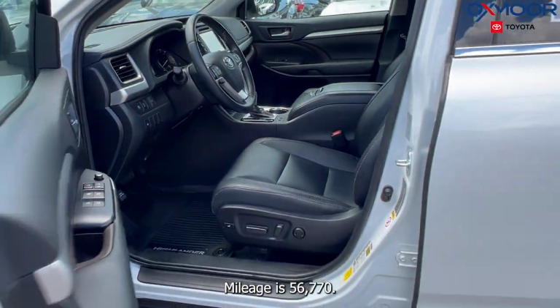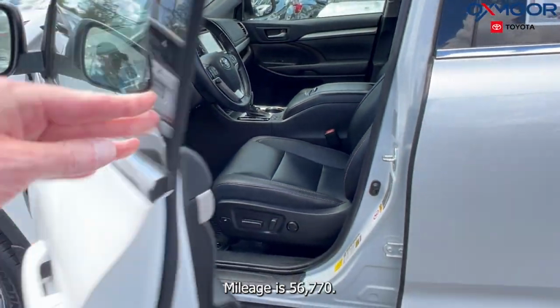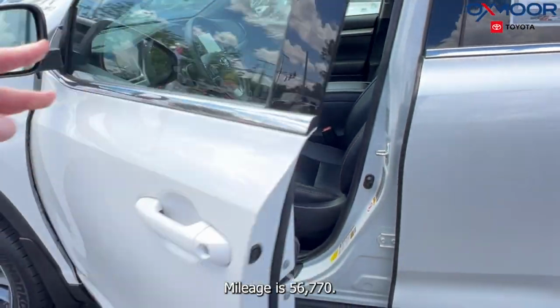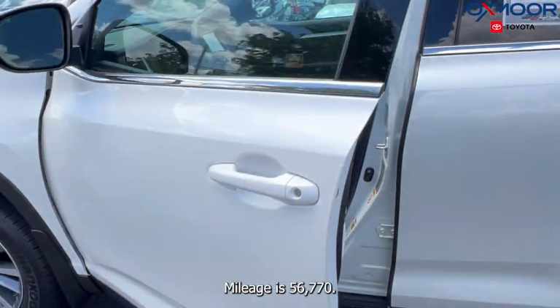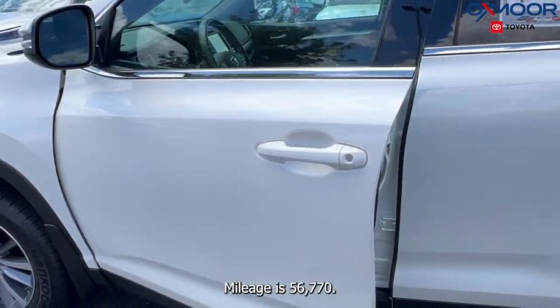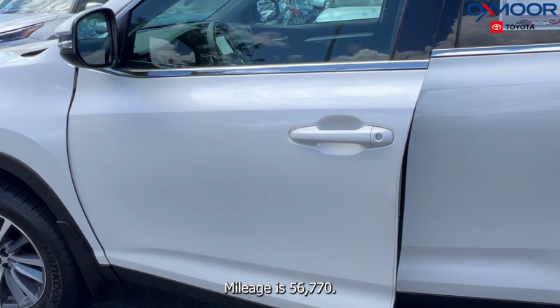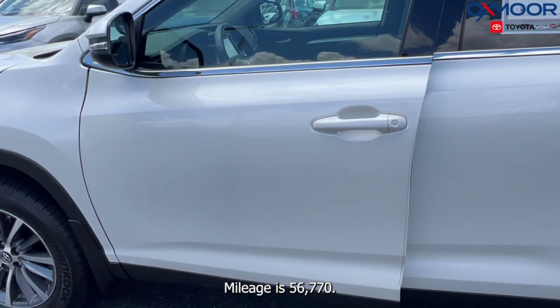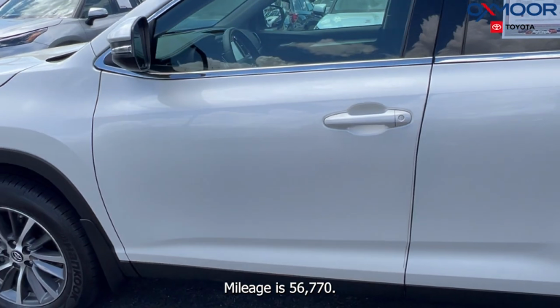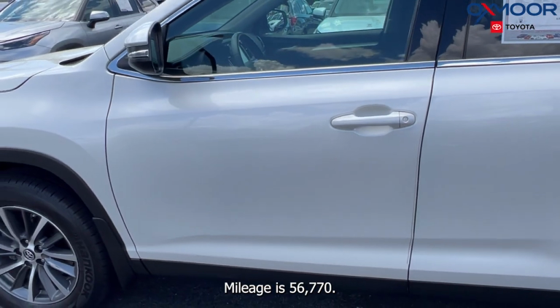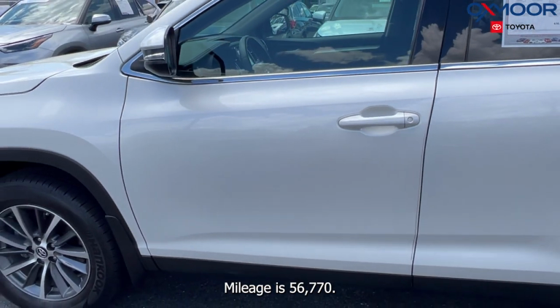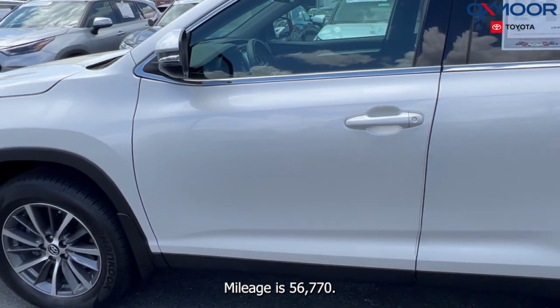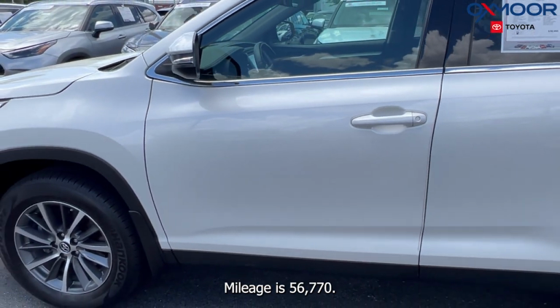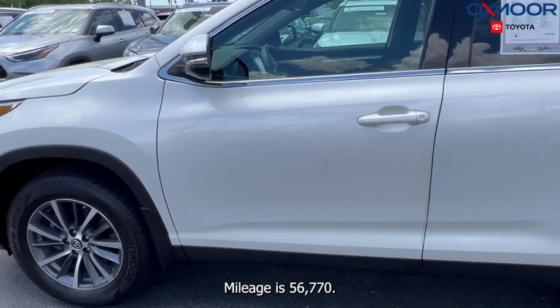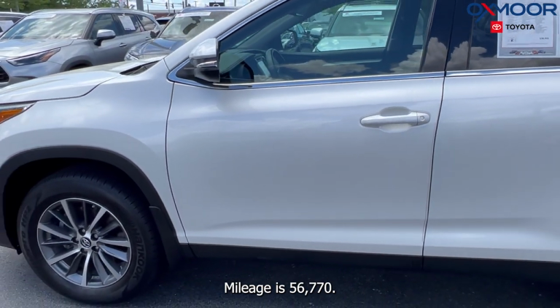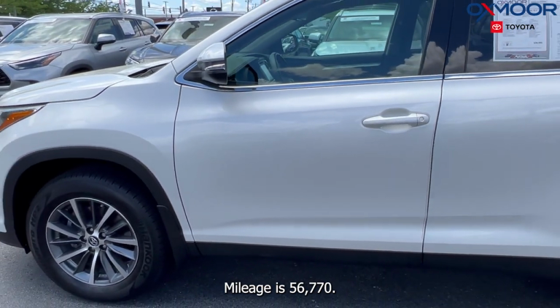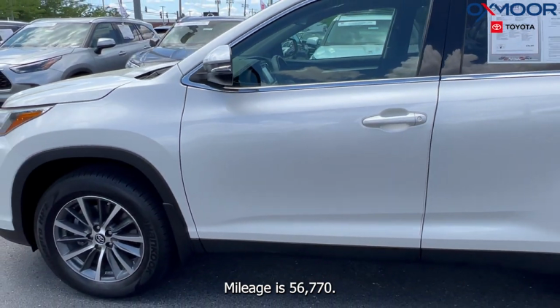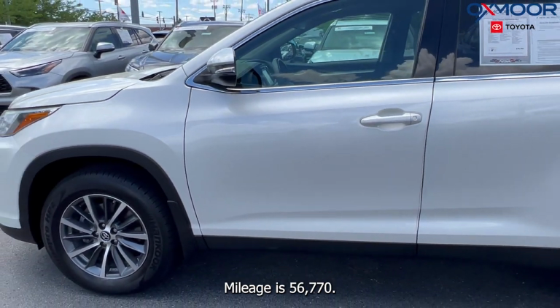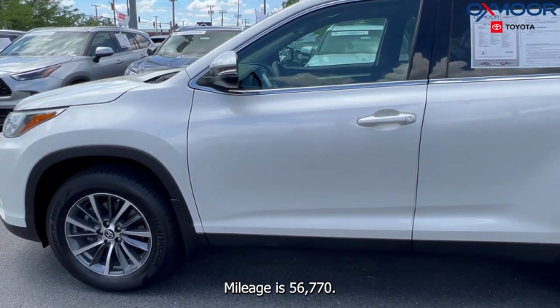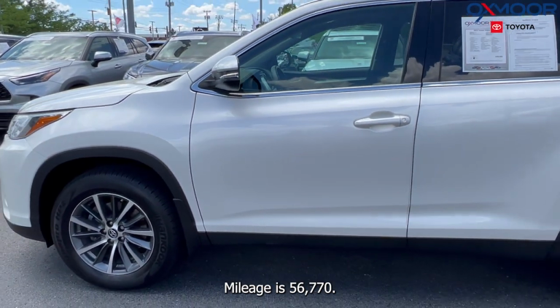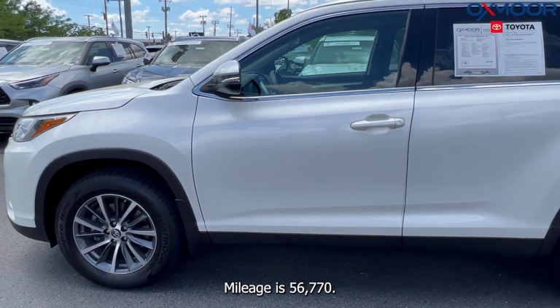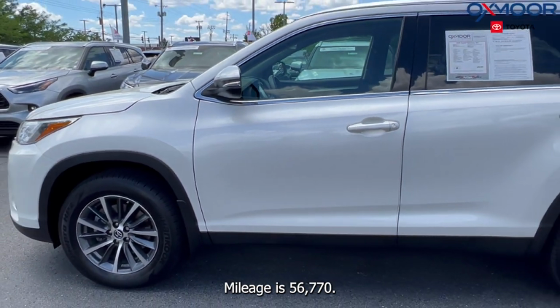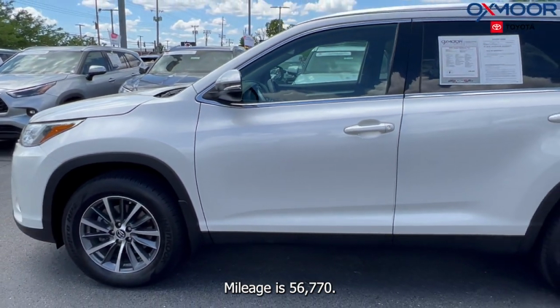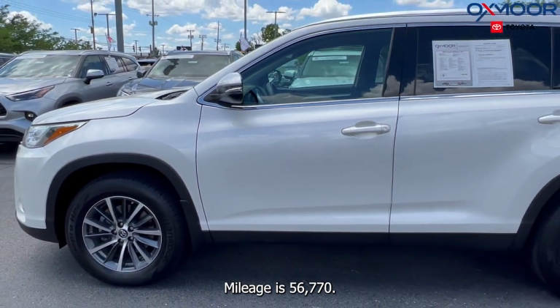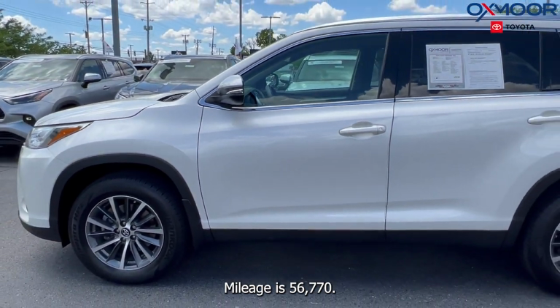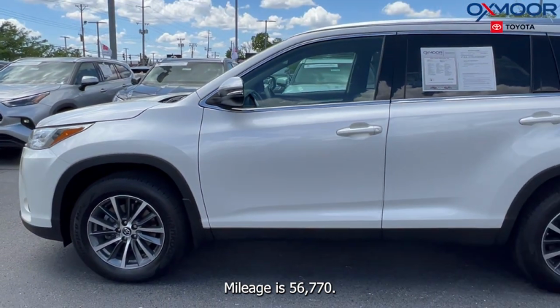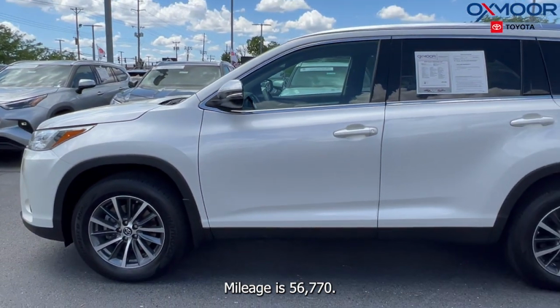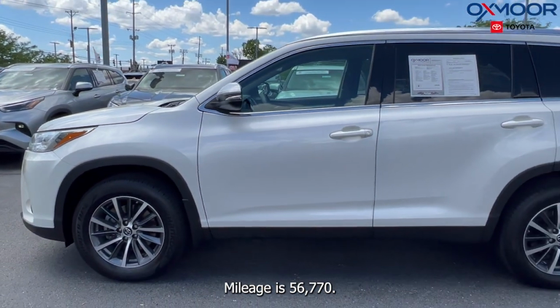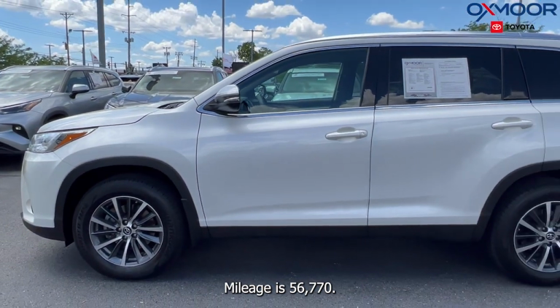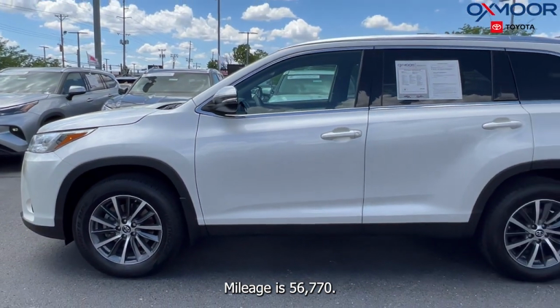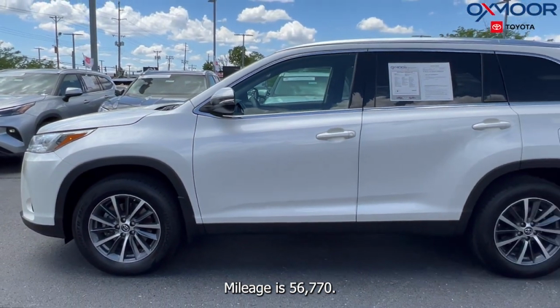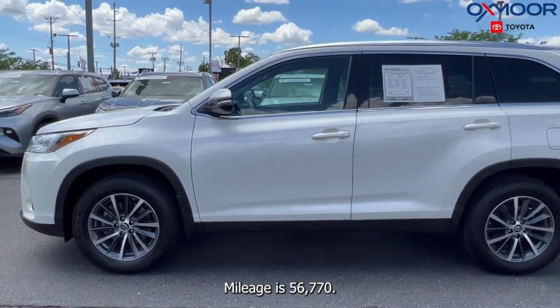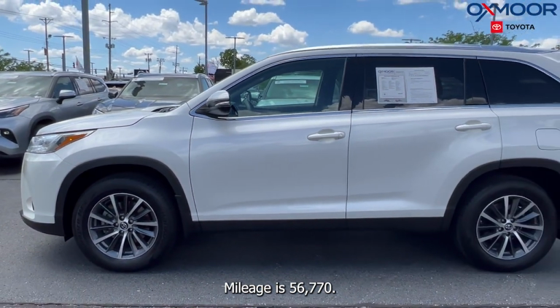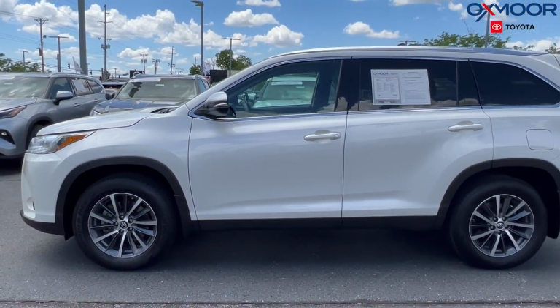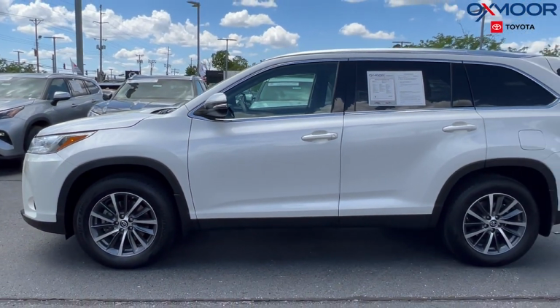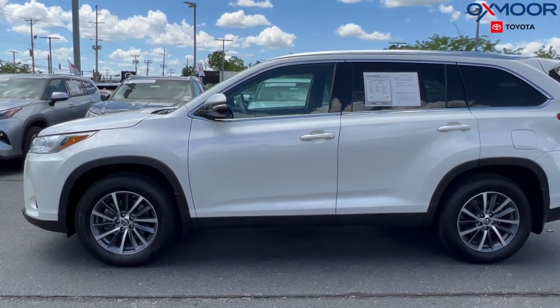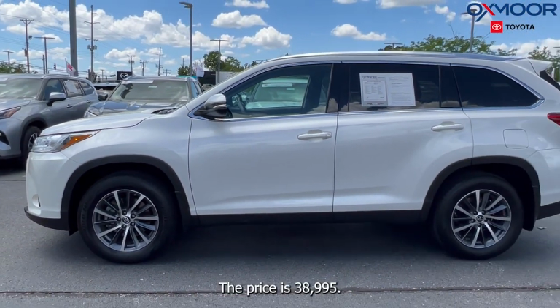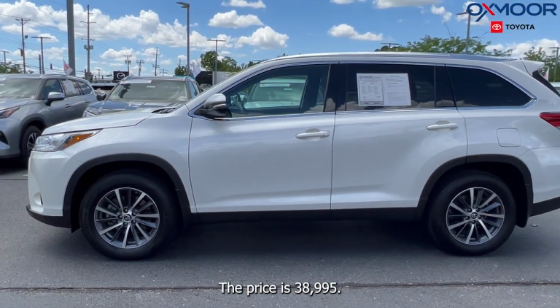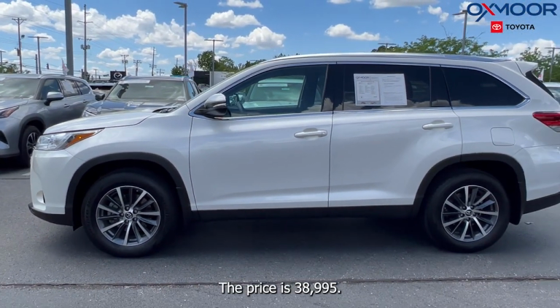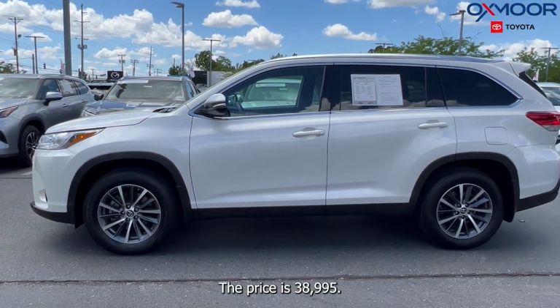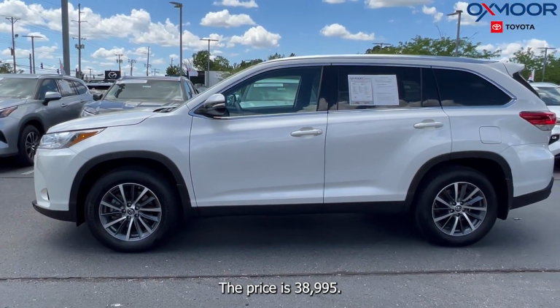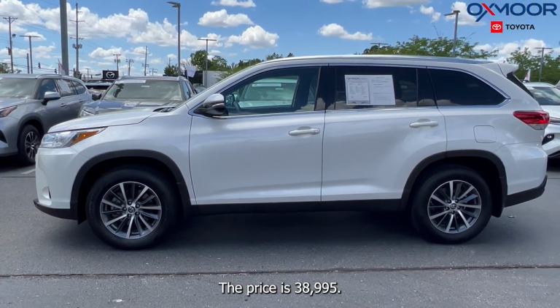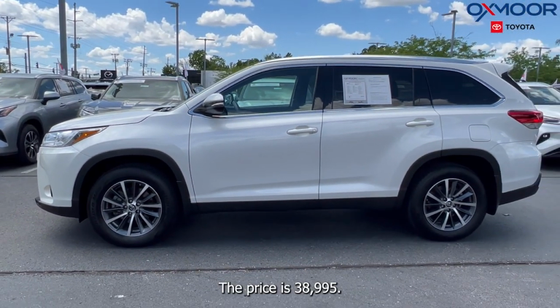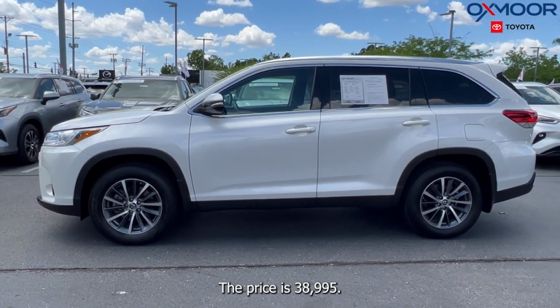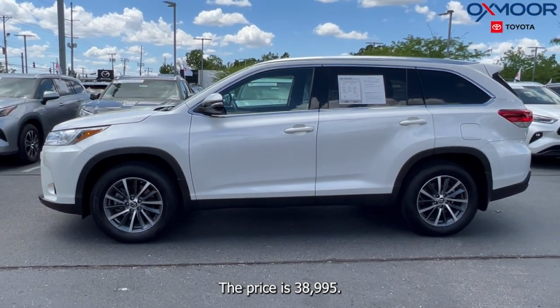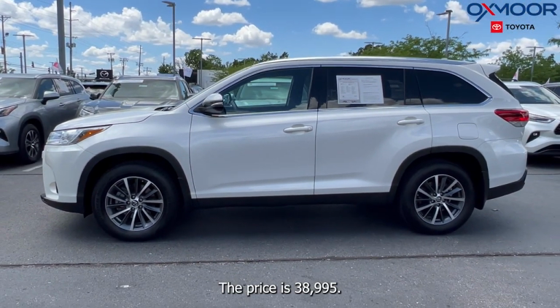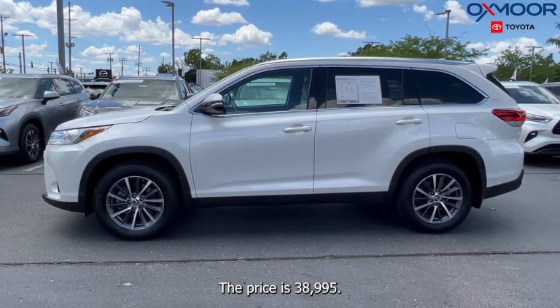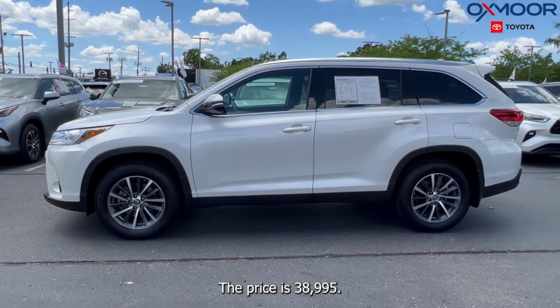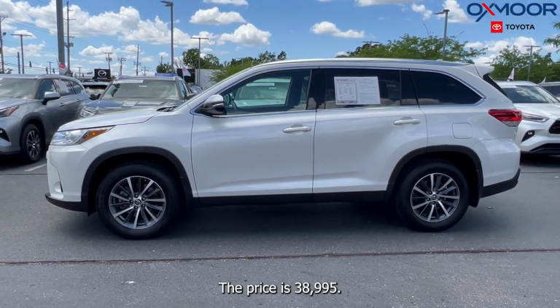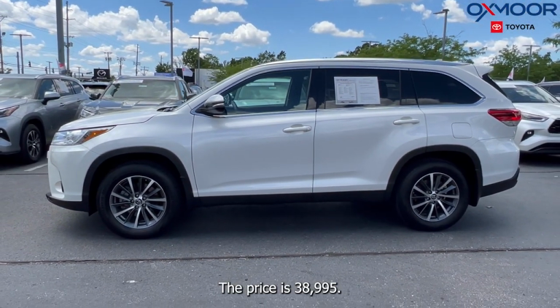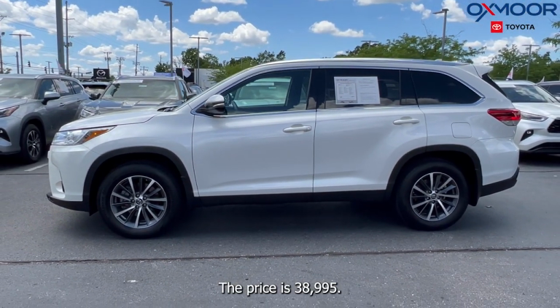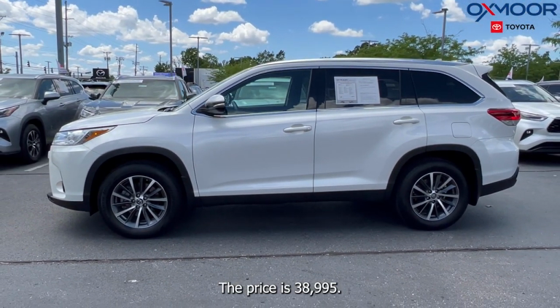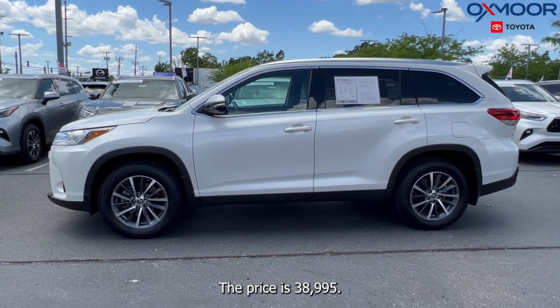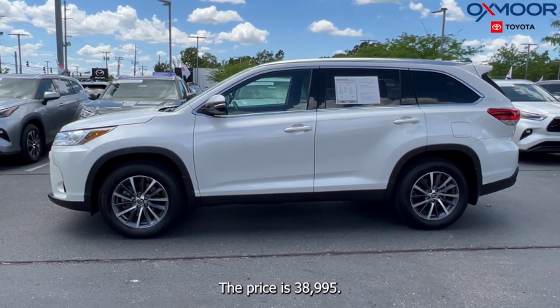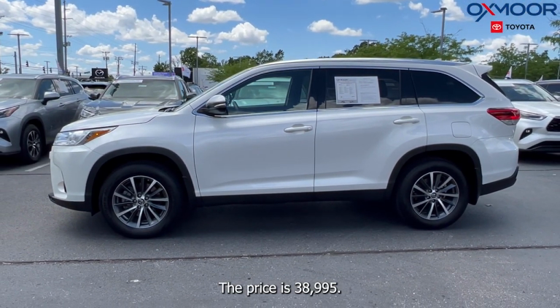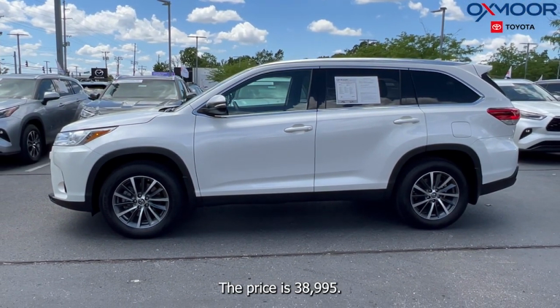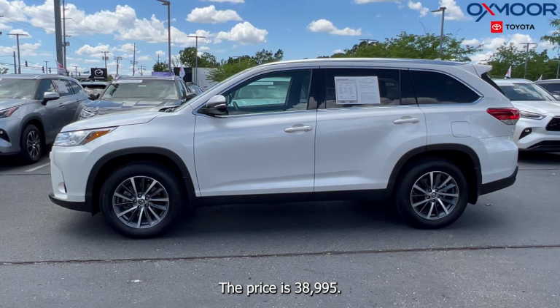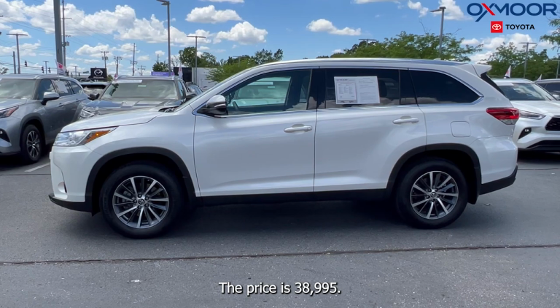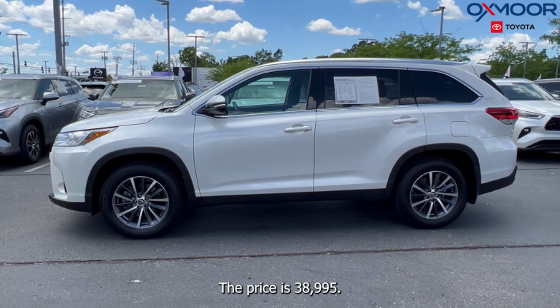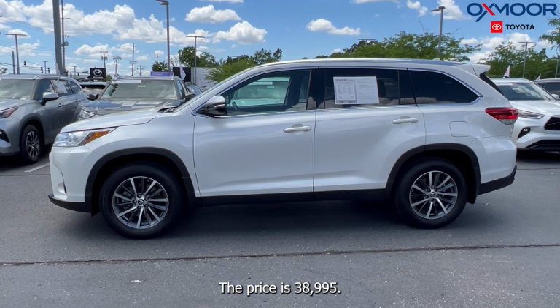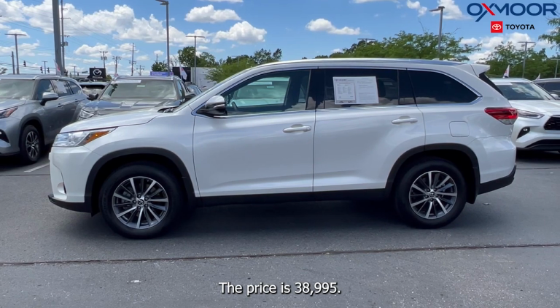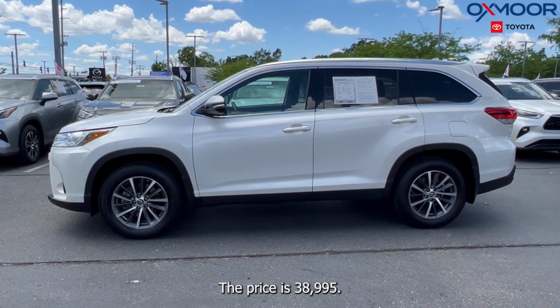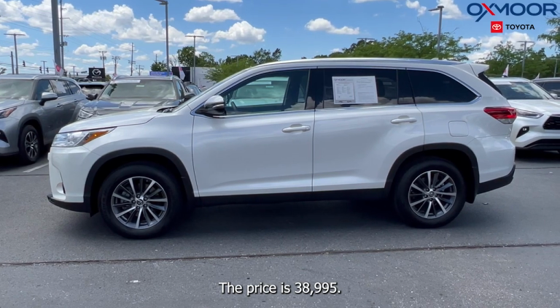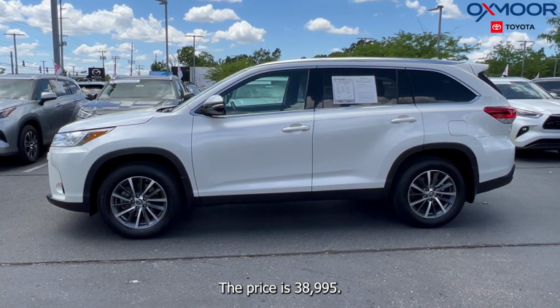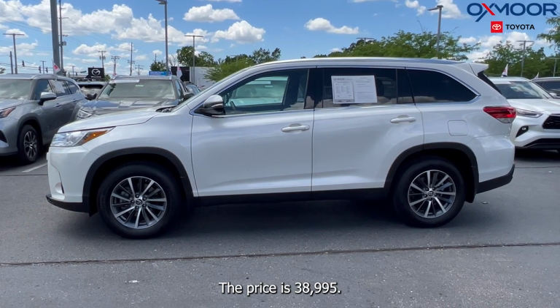Mileage is 56,770. The price is $38,995.